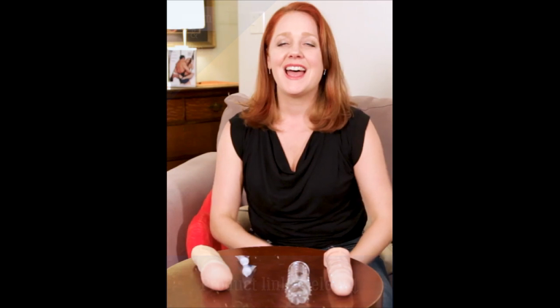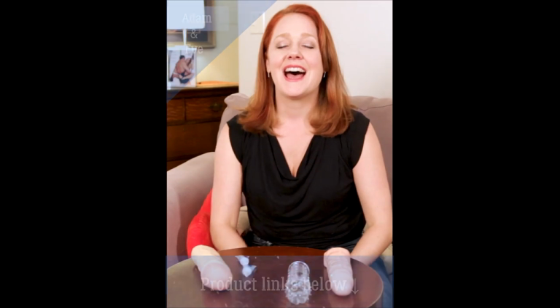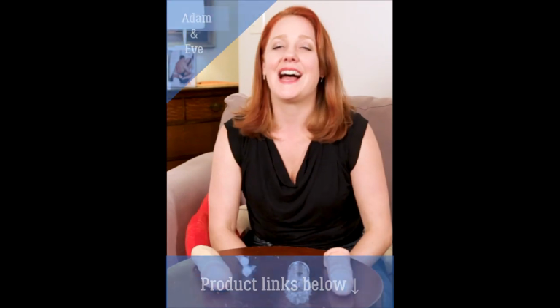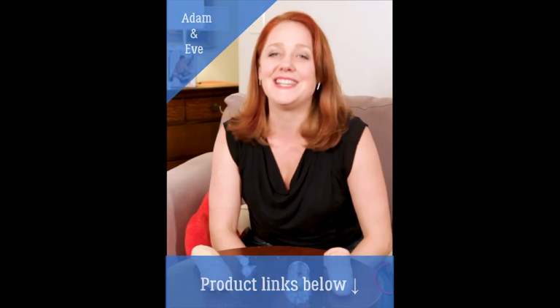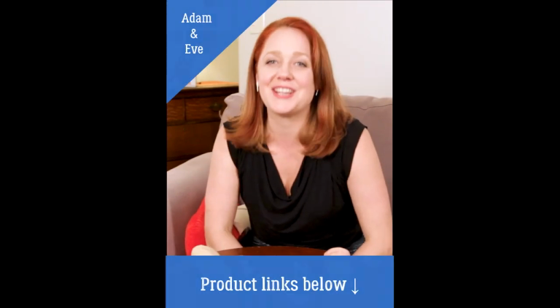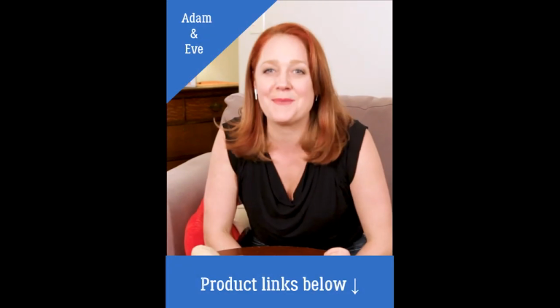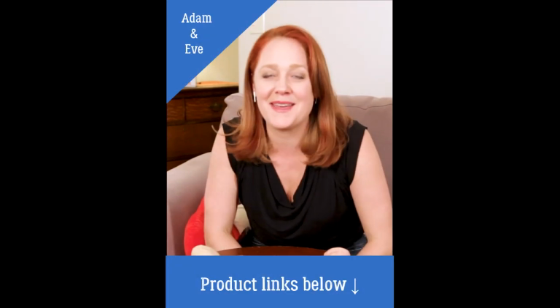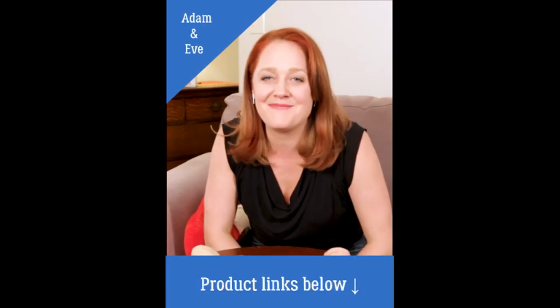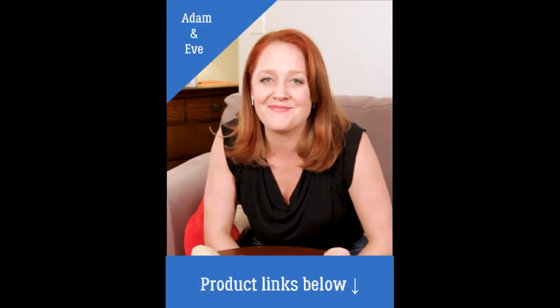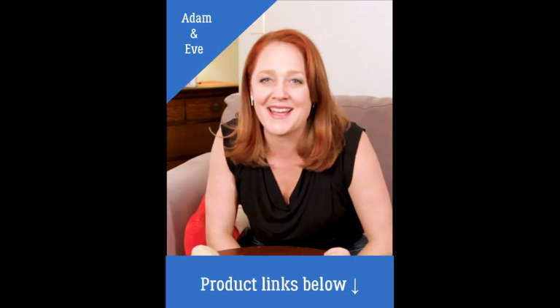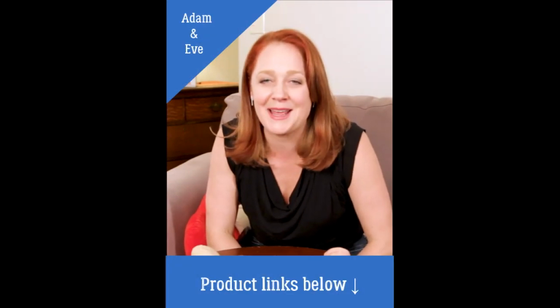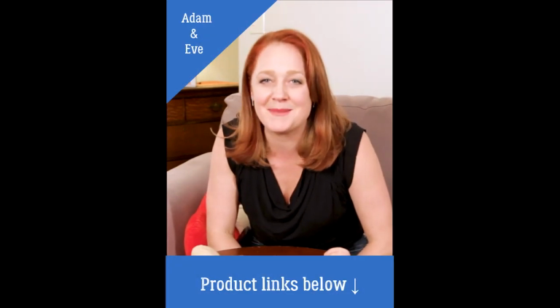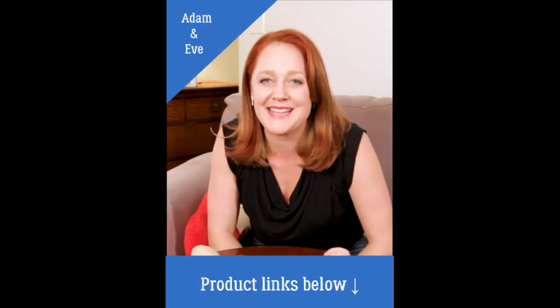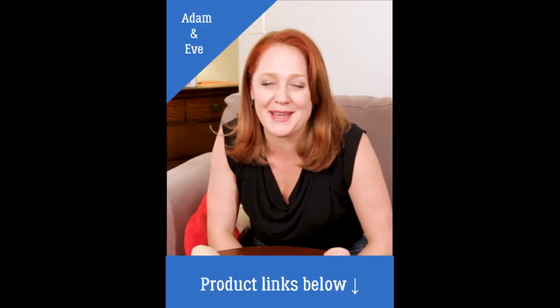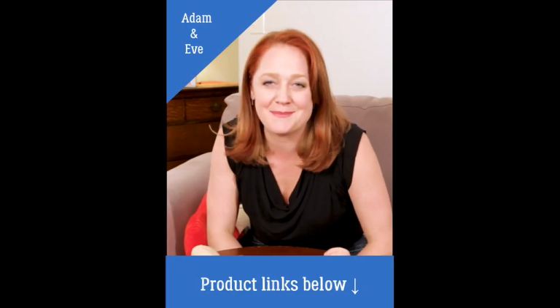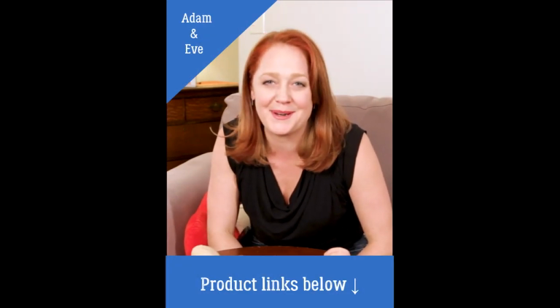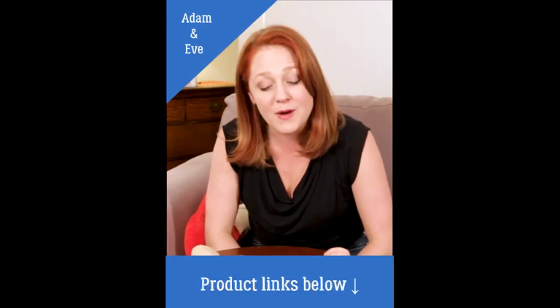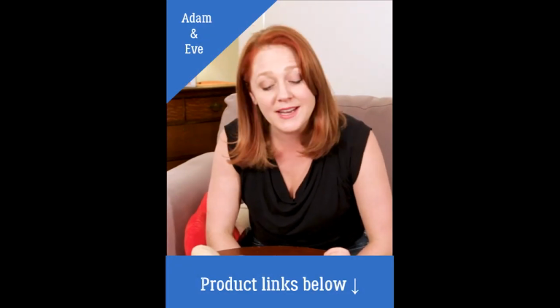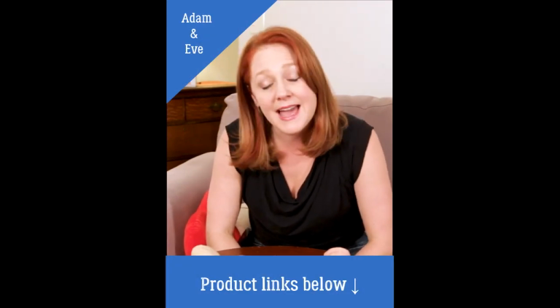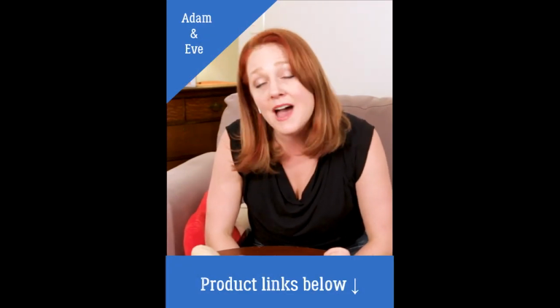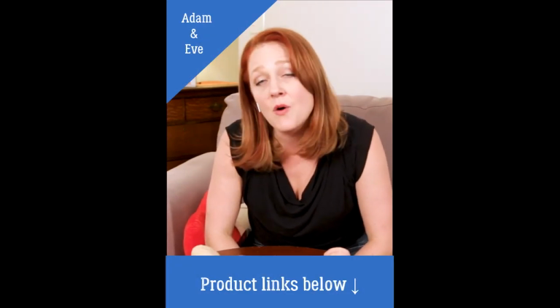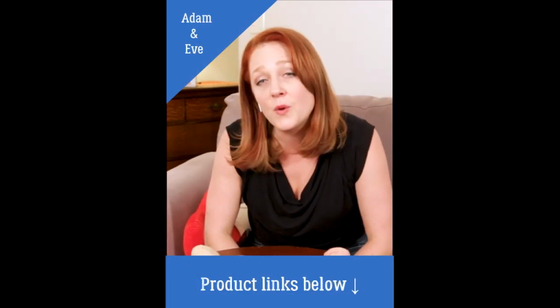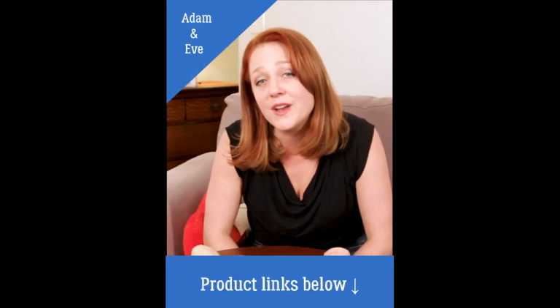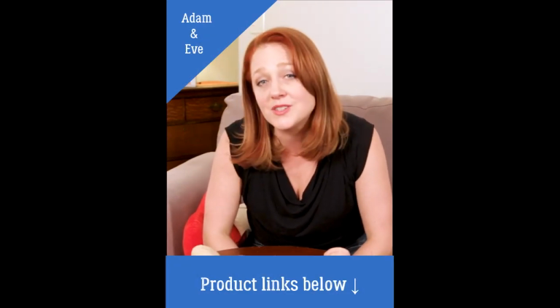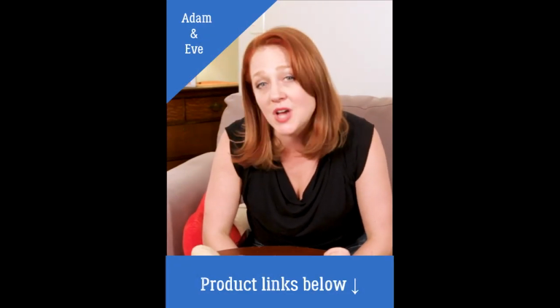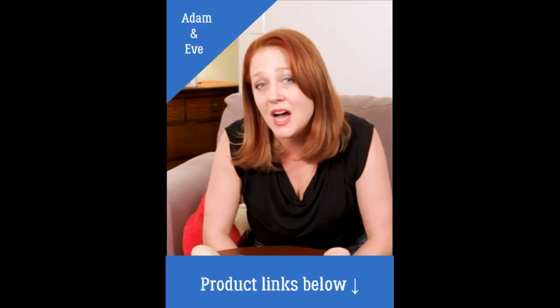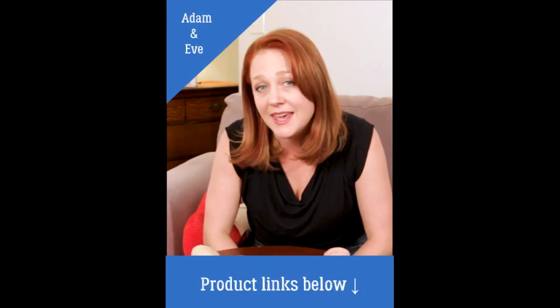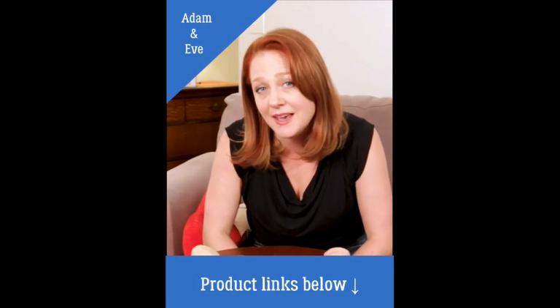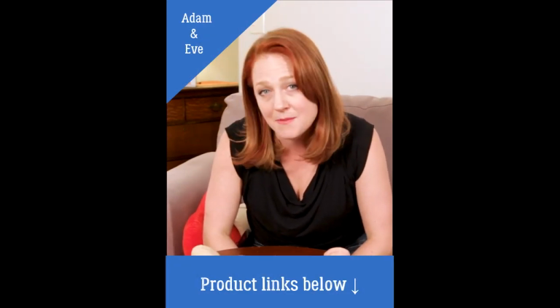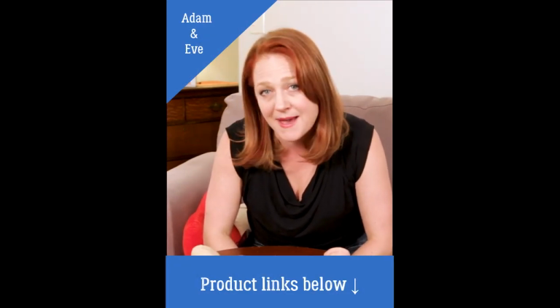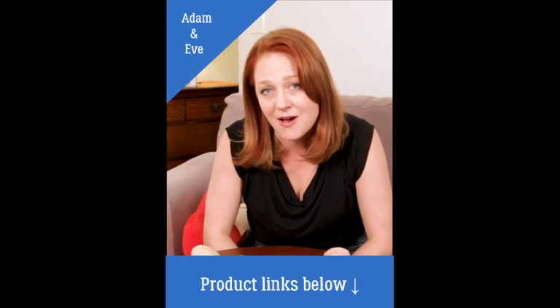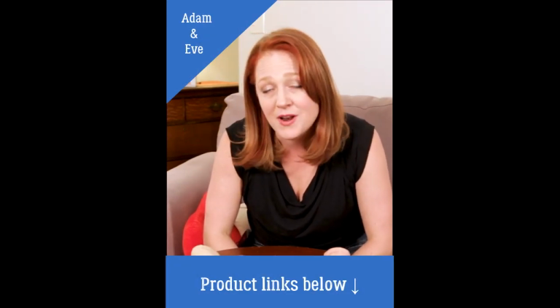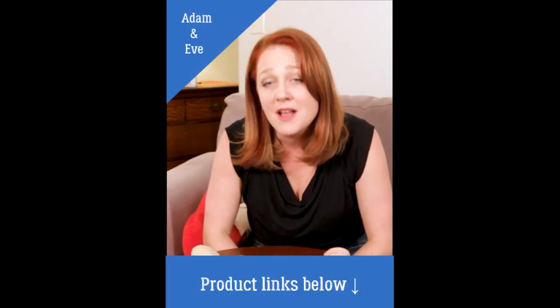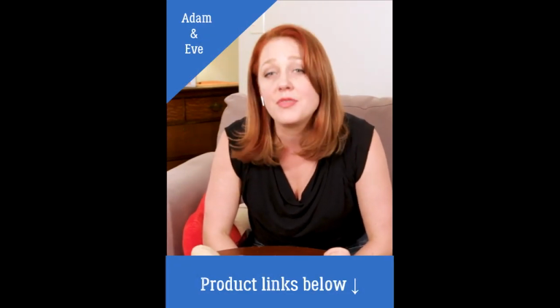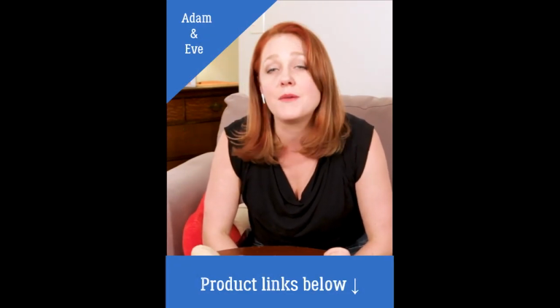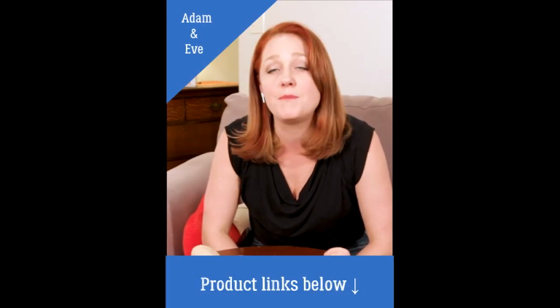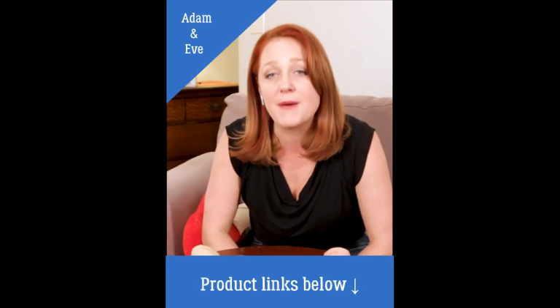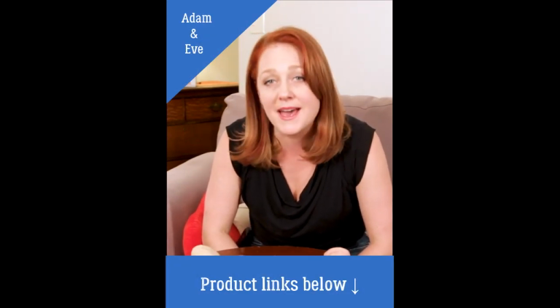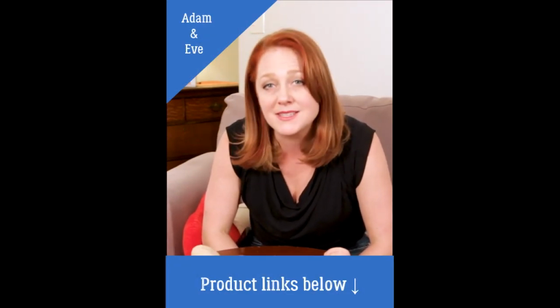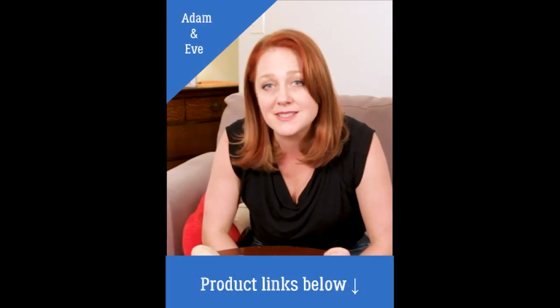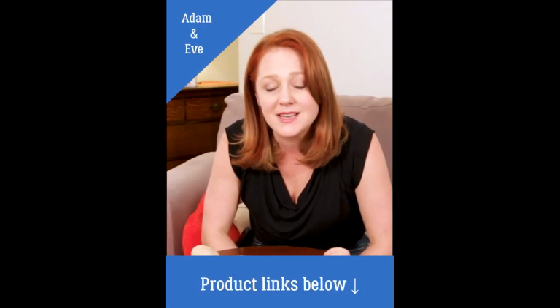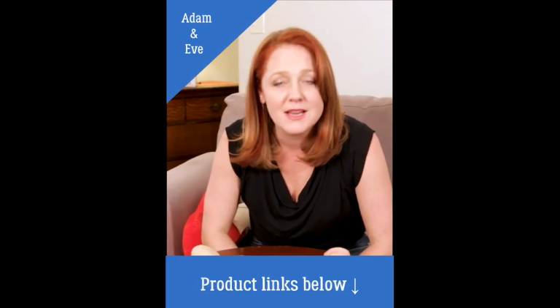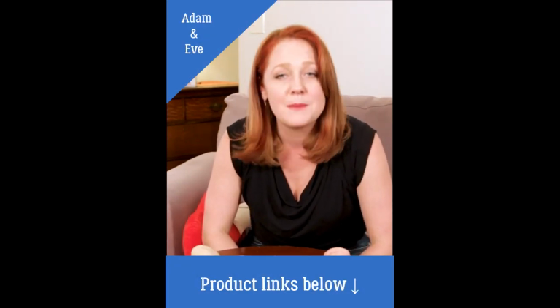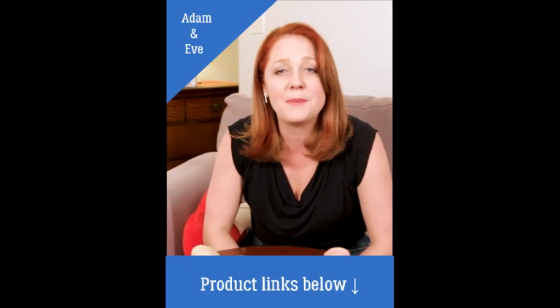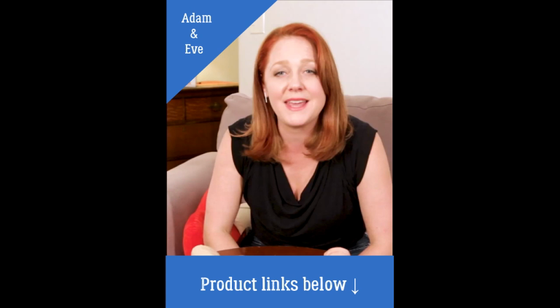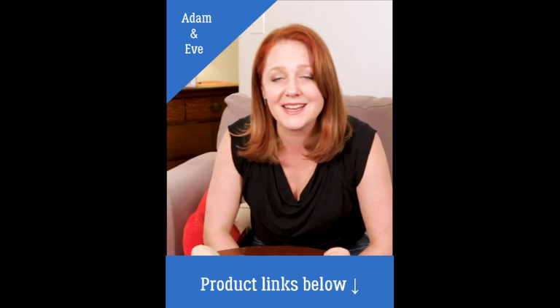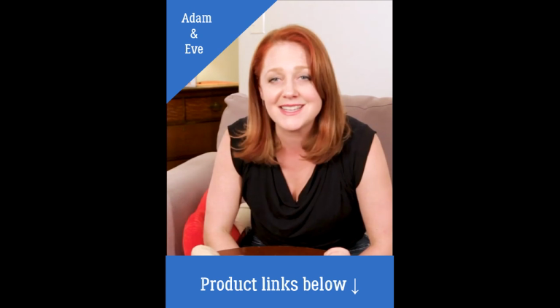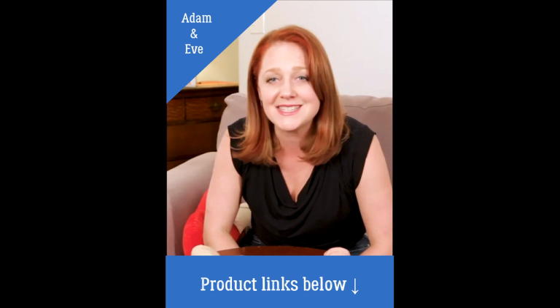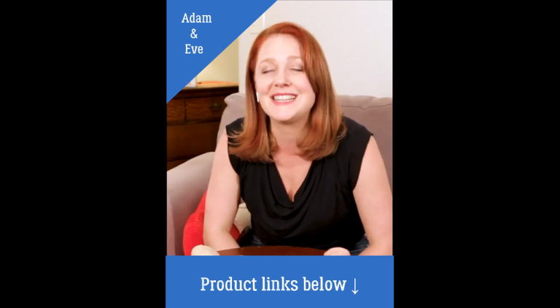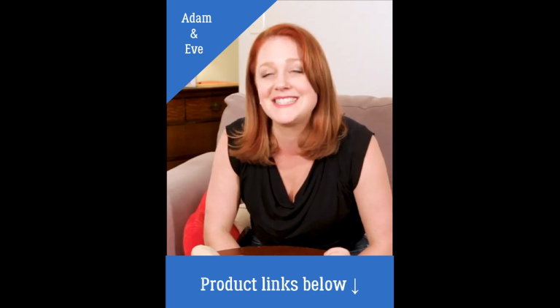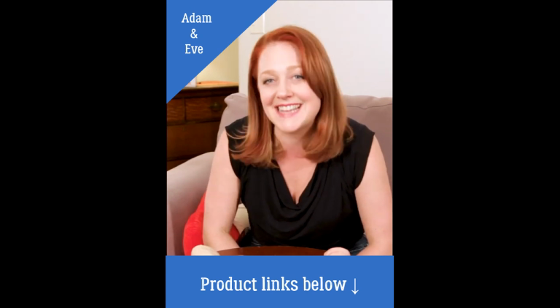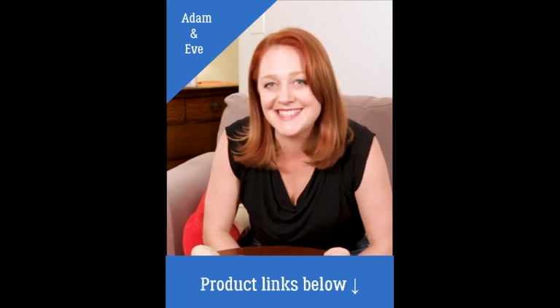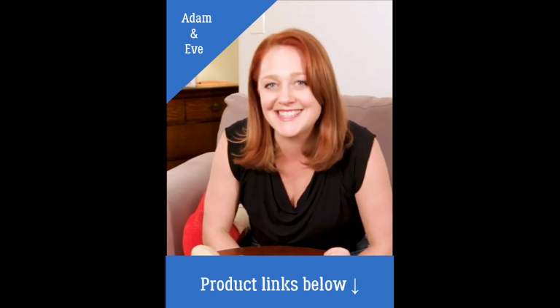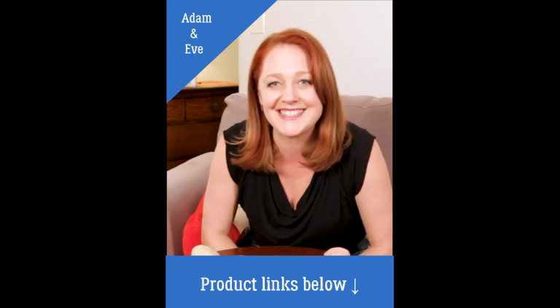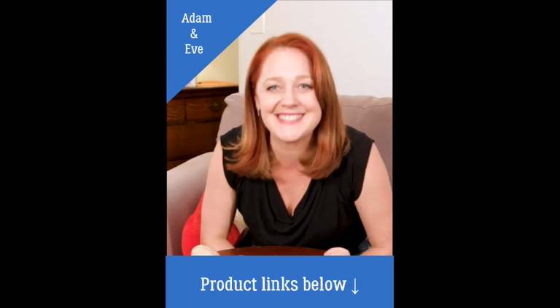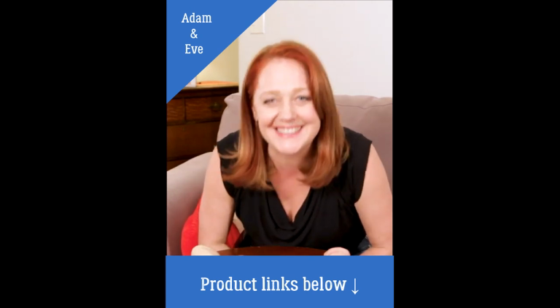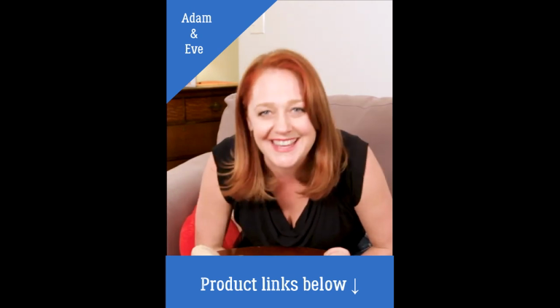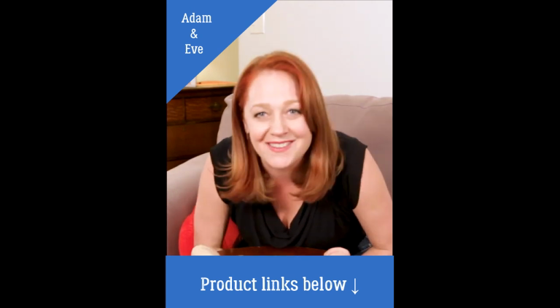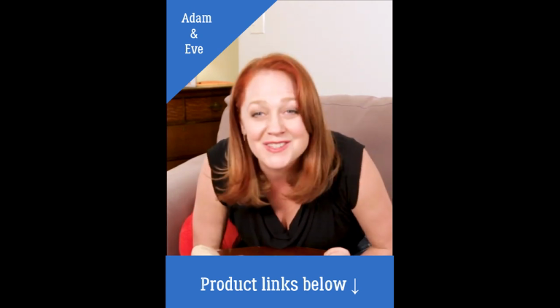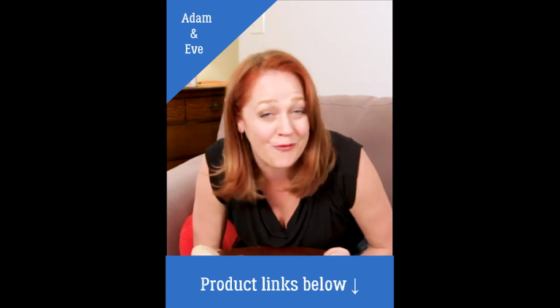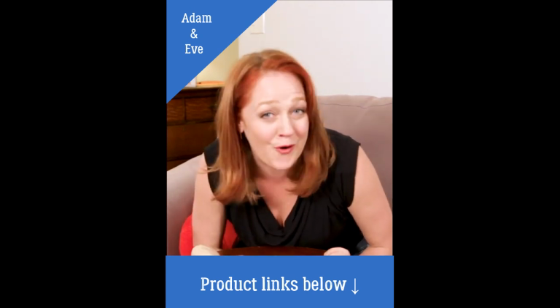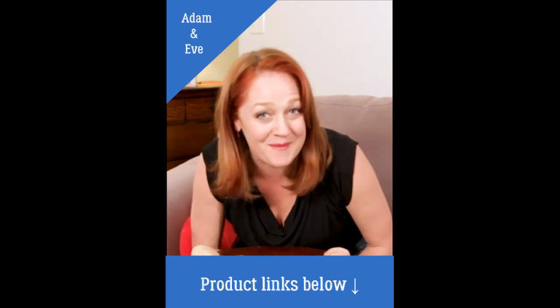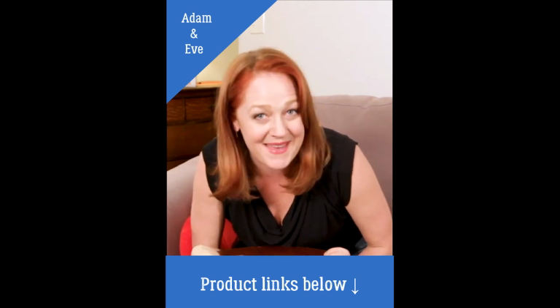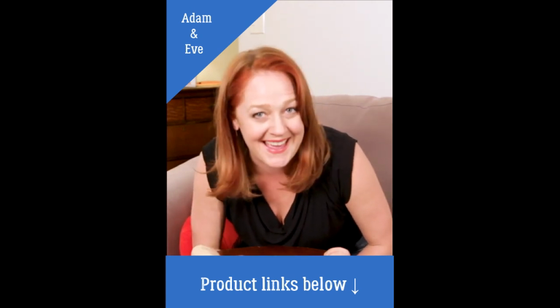Hi gentlemen, my name is Amber. Right now we are talking about the best penis extension sleeves for men.